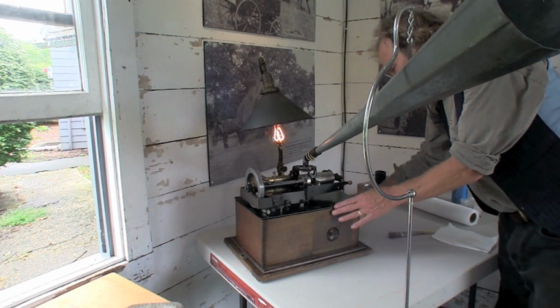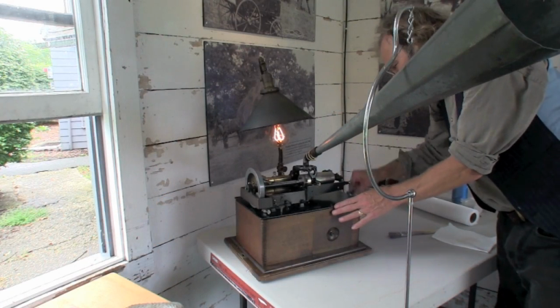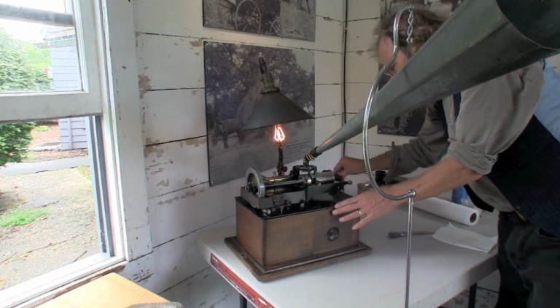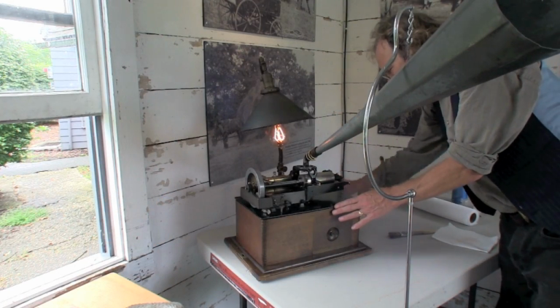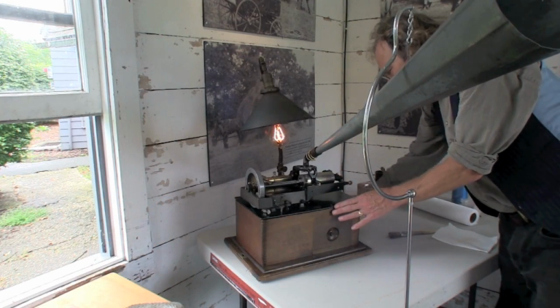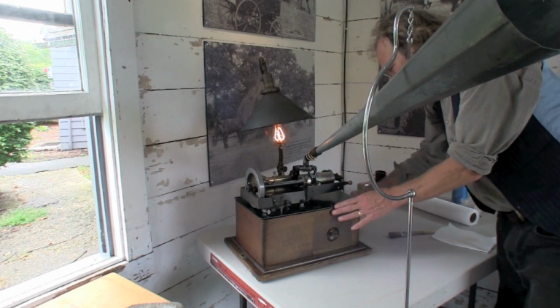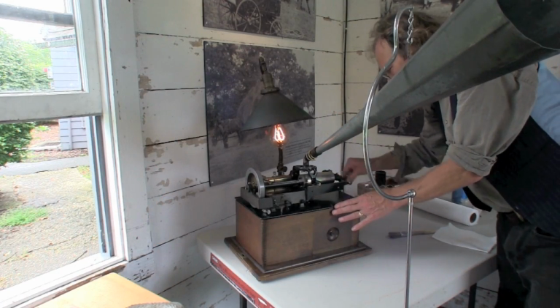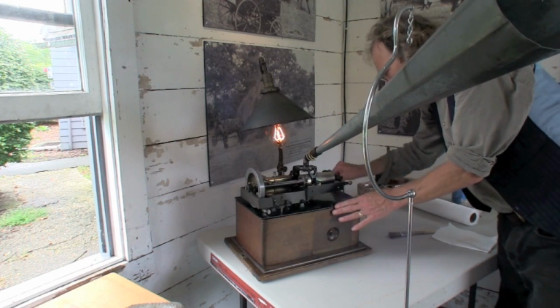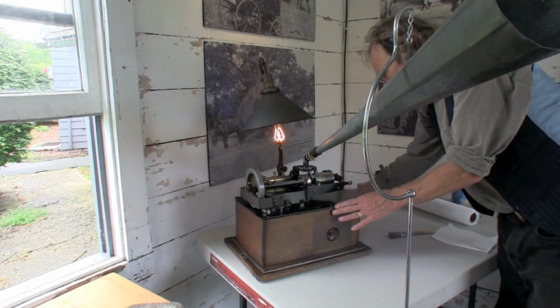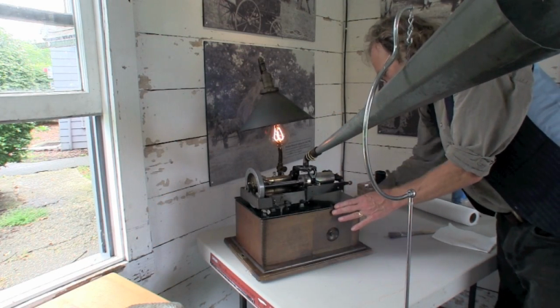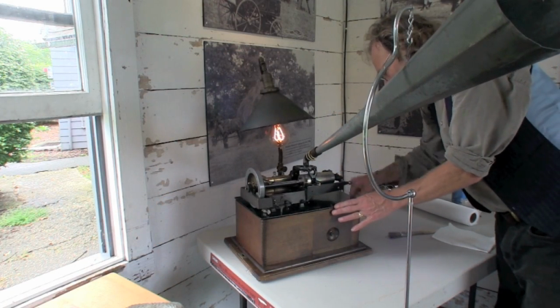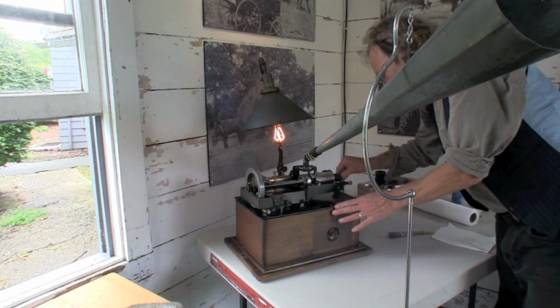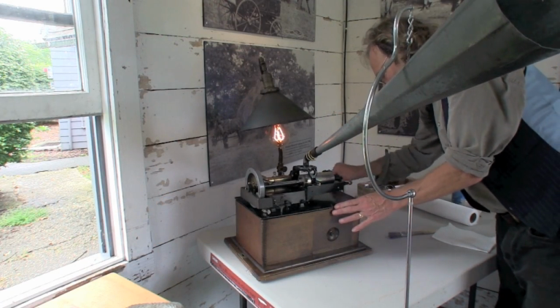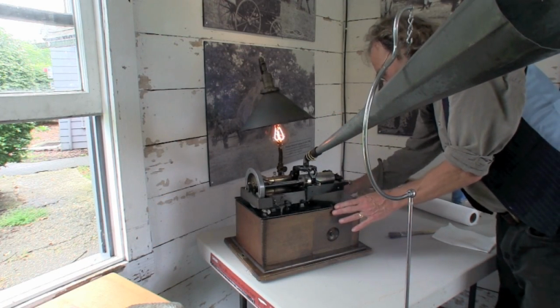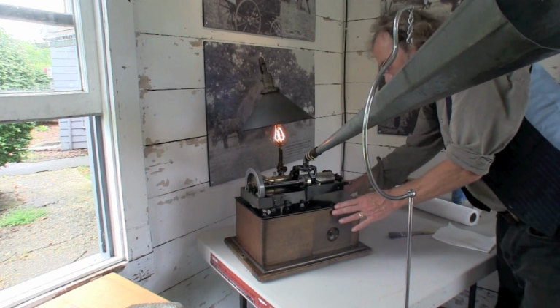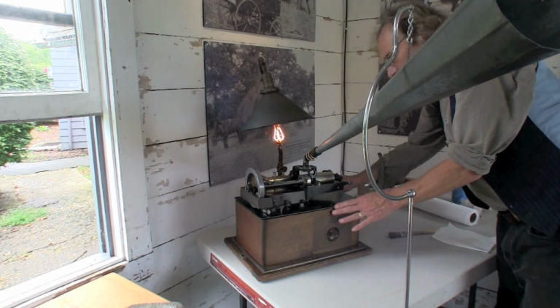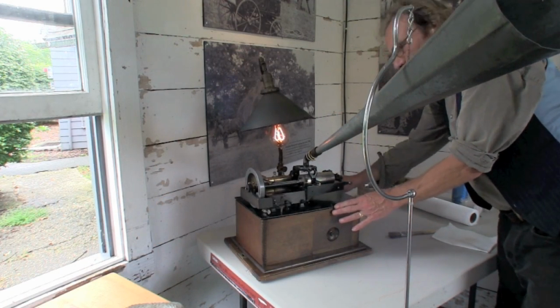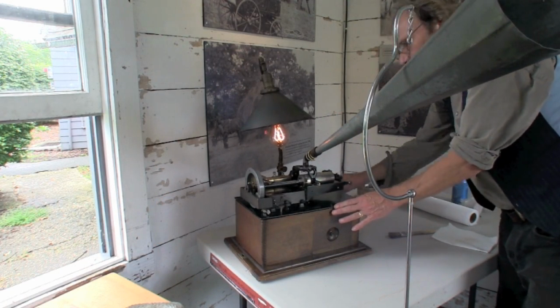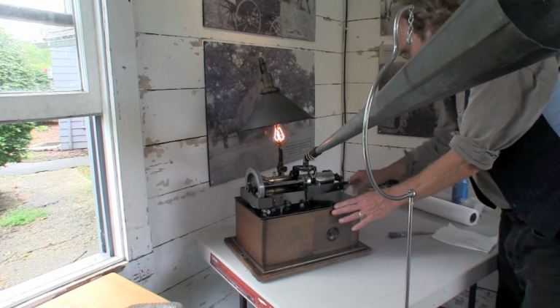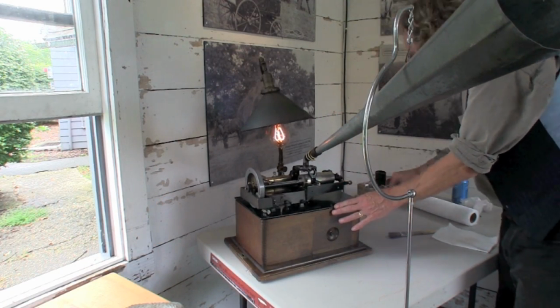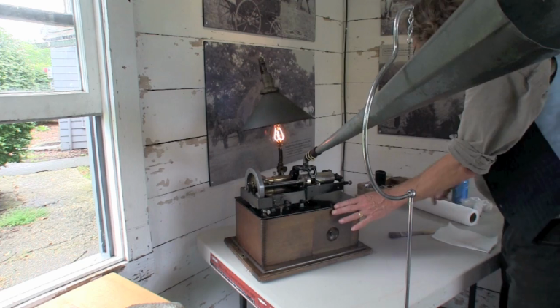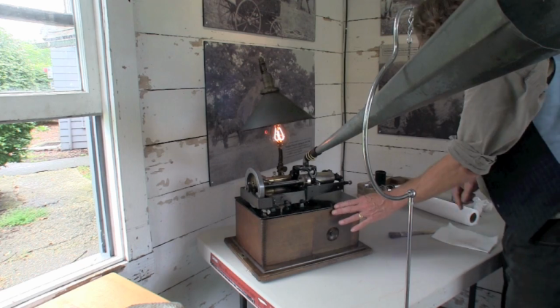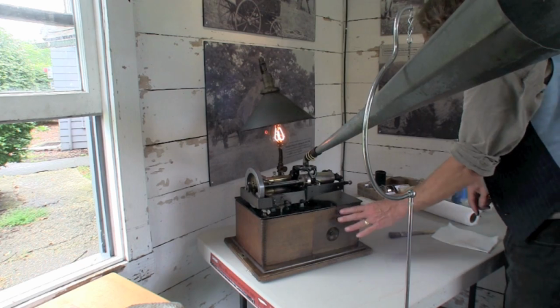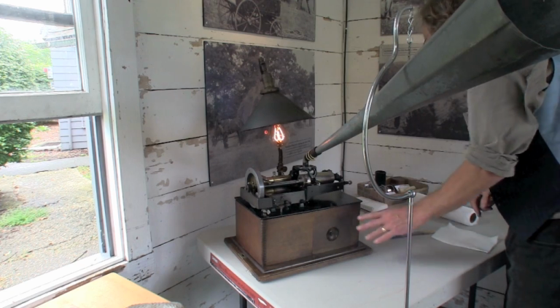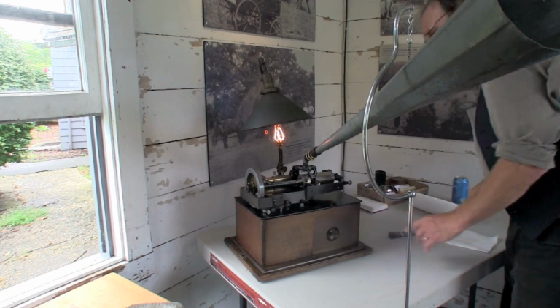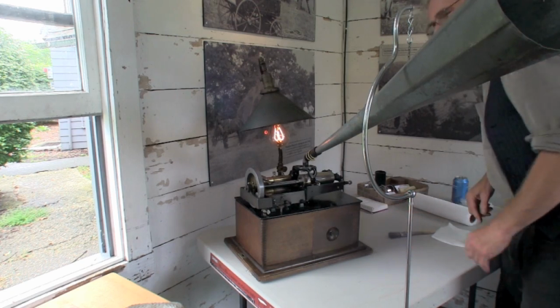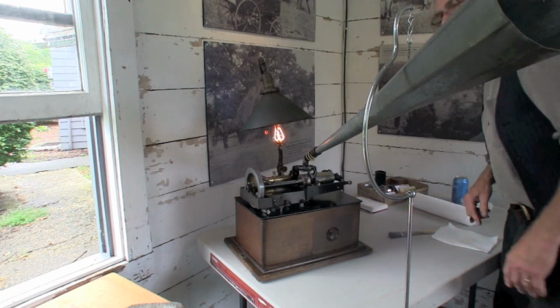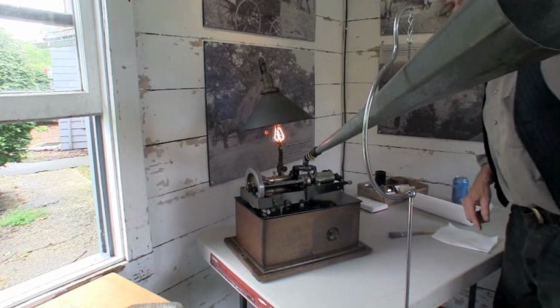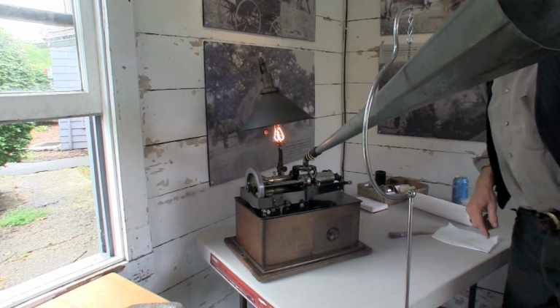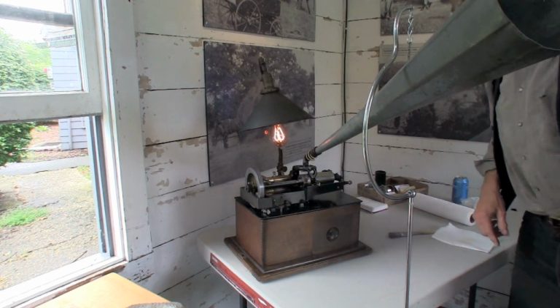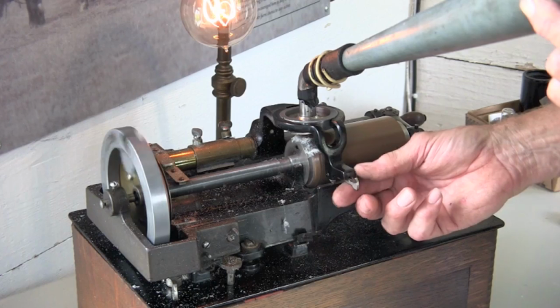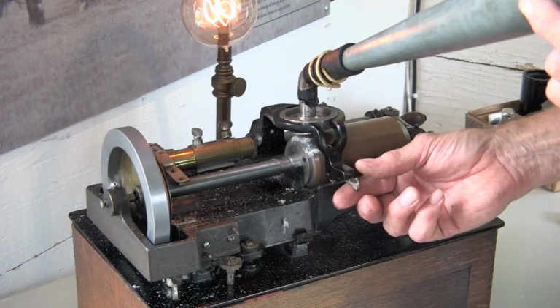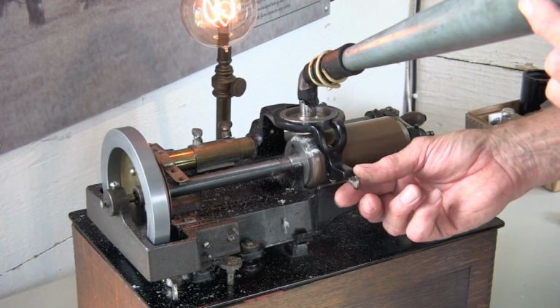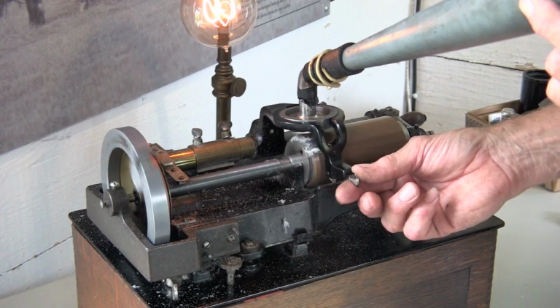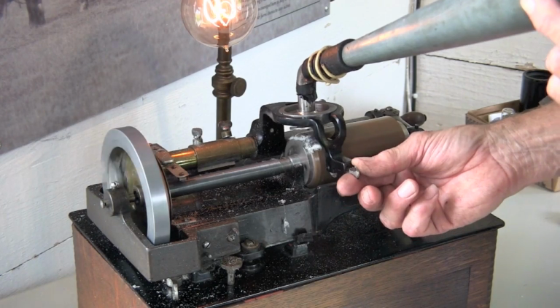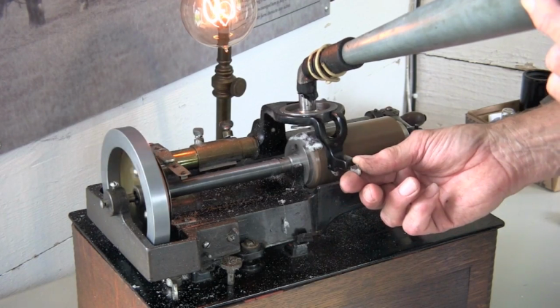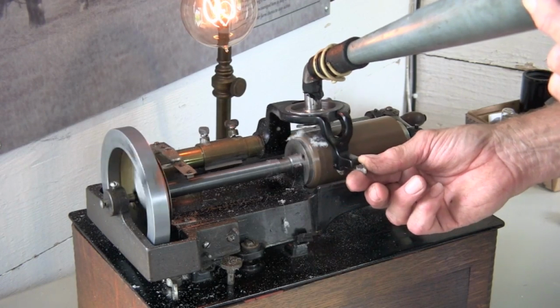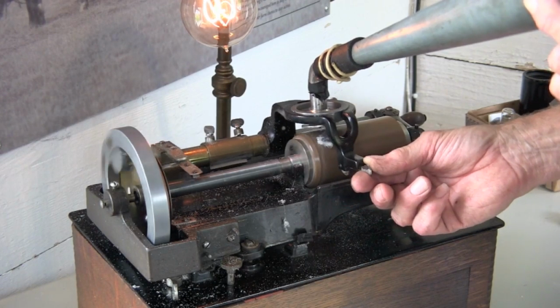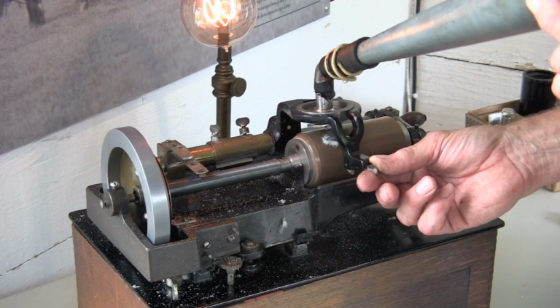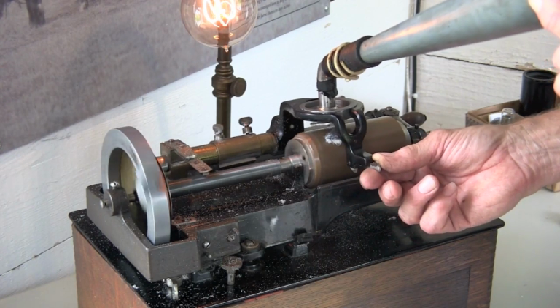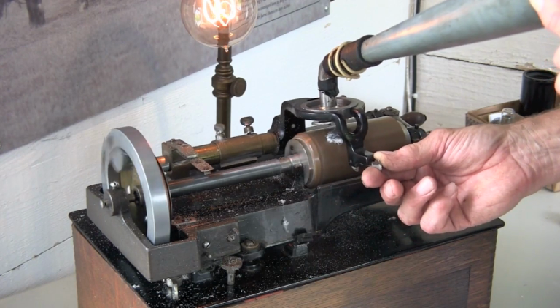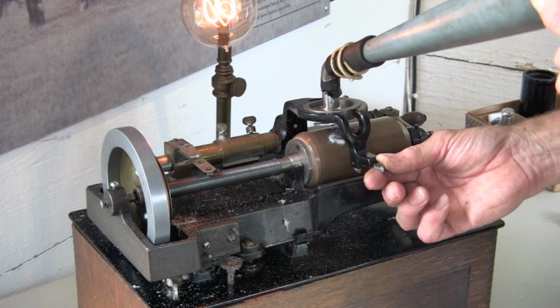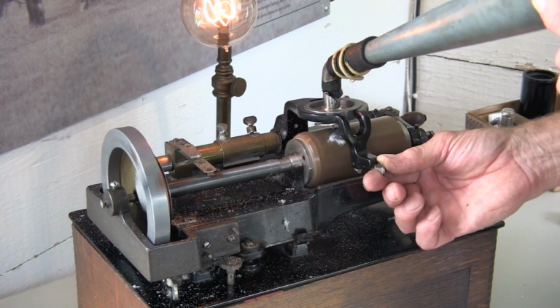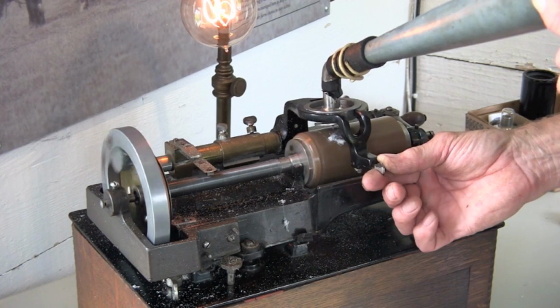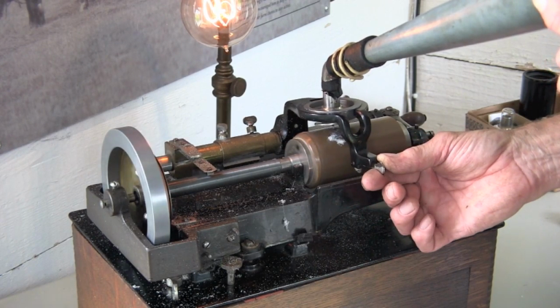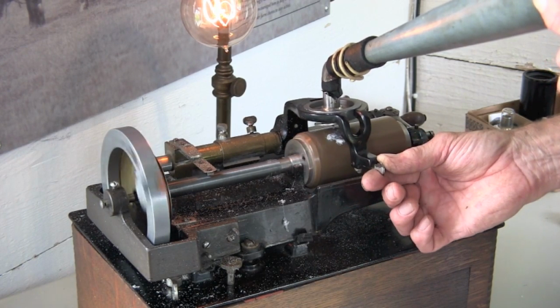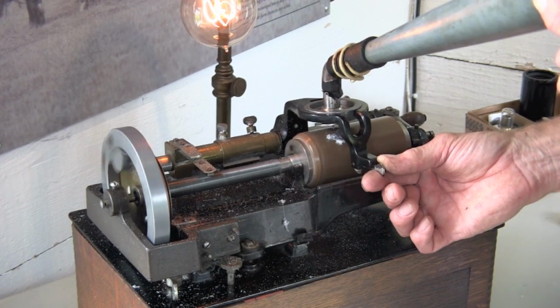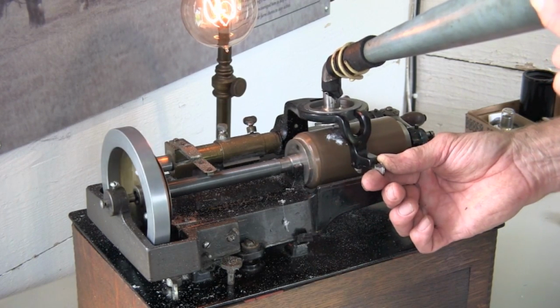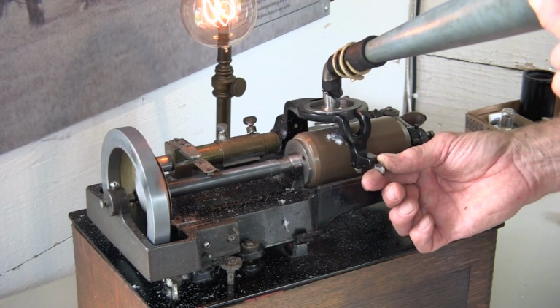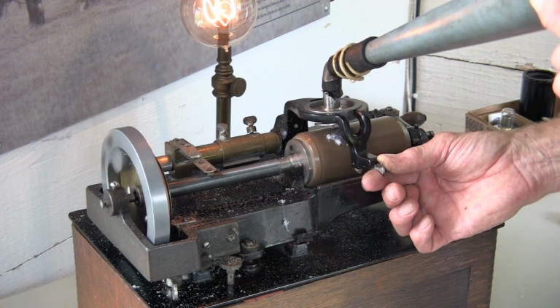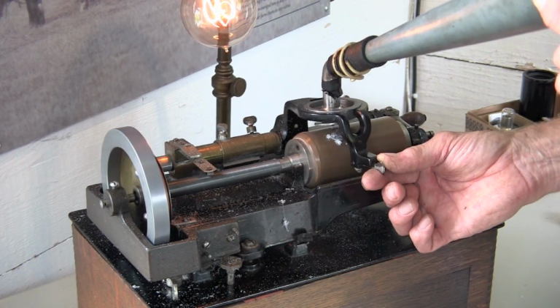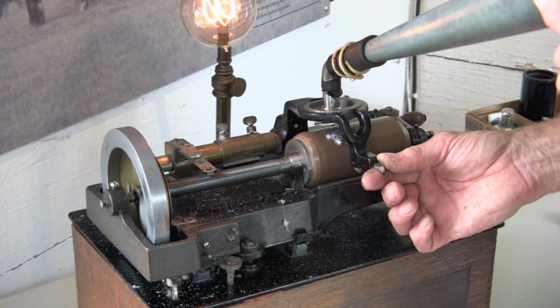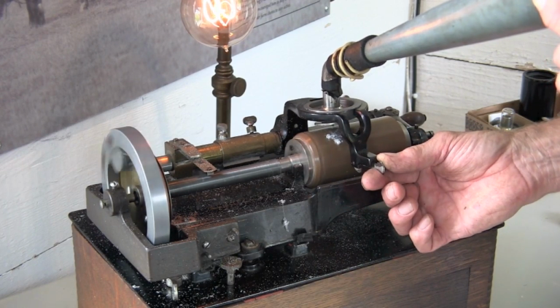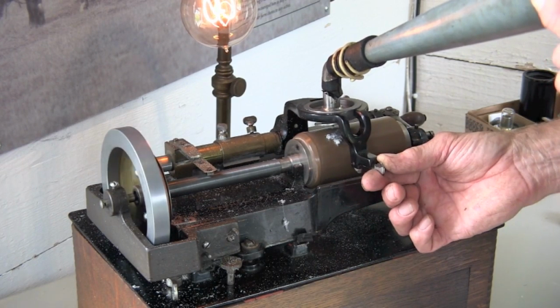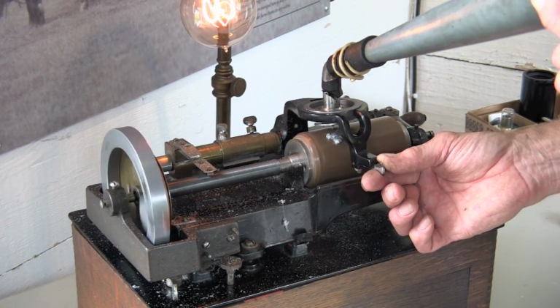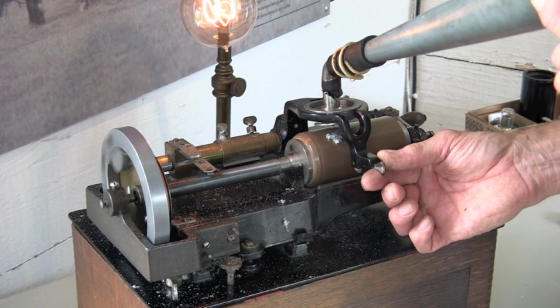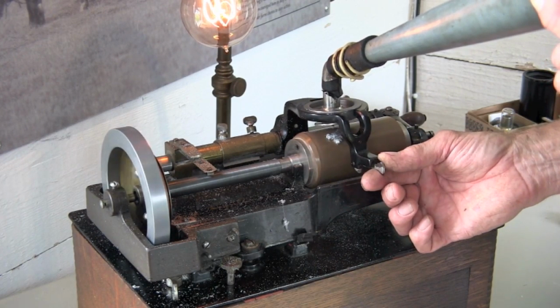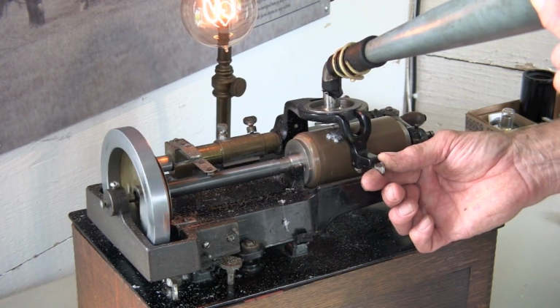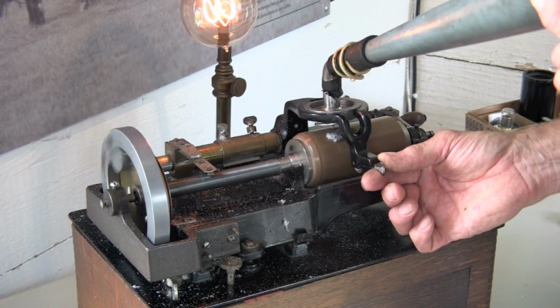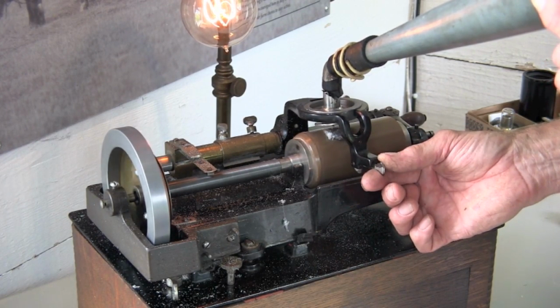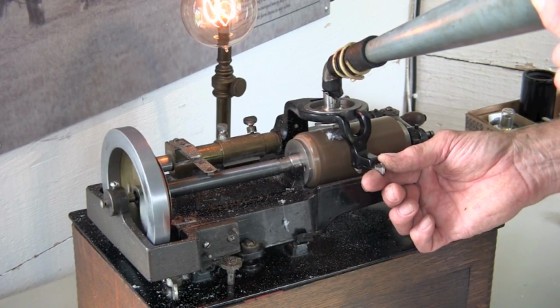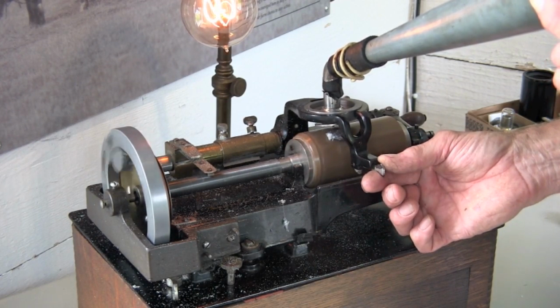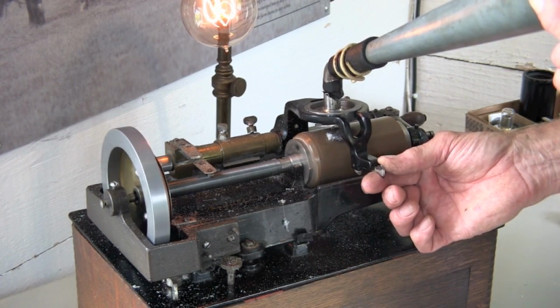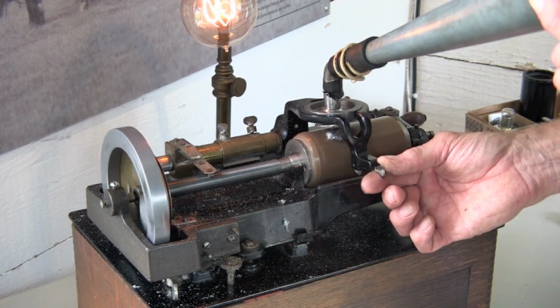We've got to keep it a little warm while we're recording, so it will pick up the vibrations good. And we get our power by winding it up like that, and then you just lay it onto the cylinder, and we're ready to go. That's how it records.